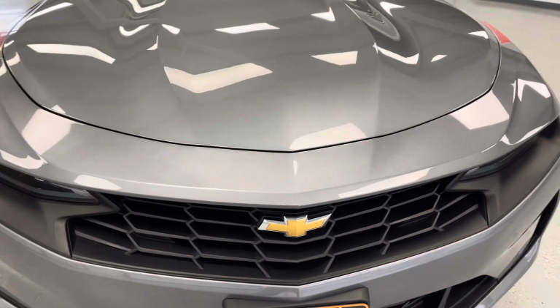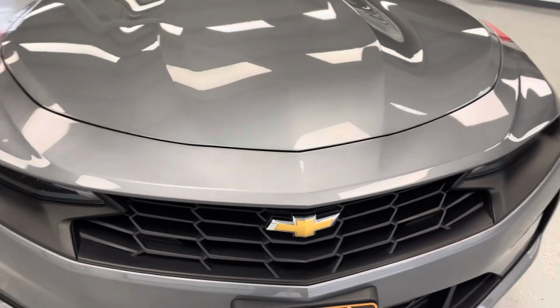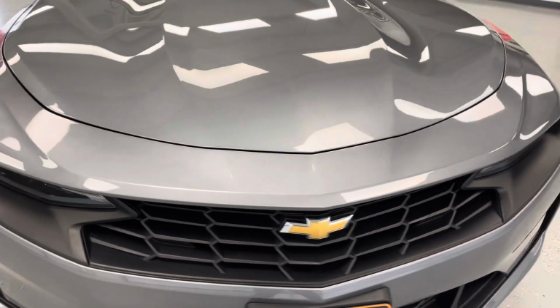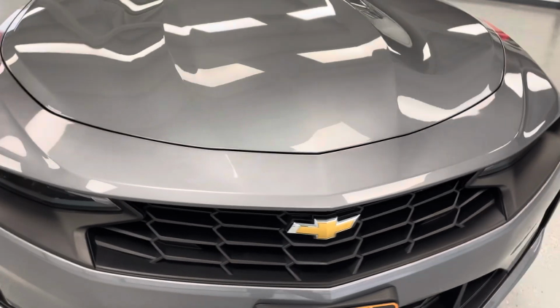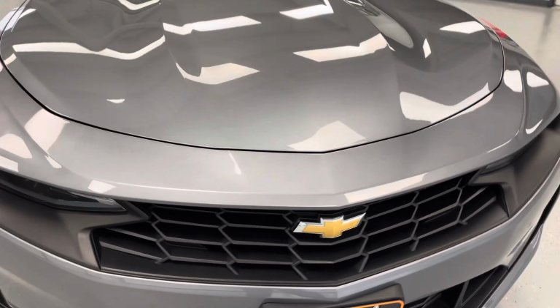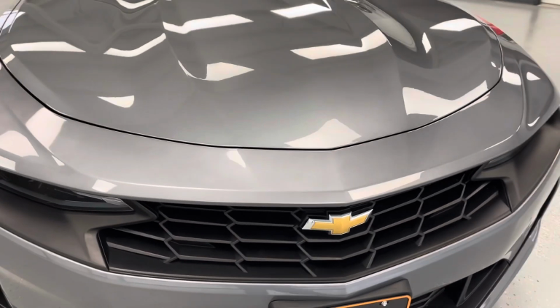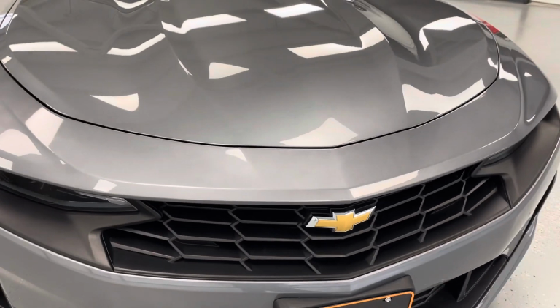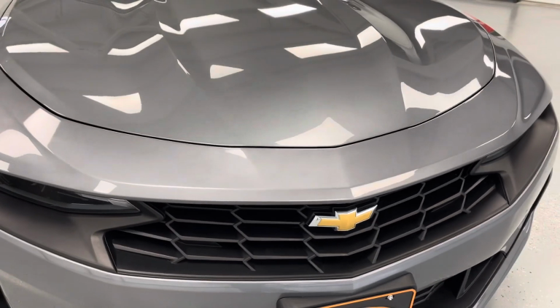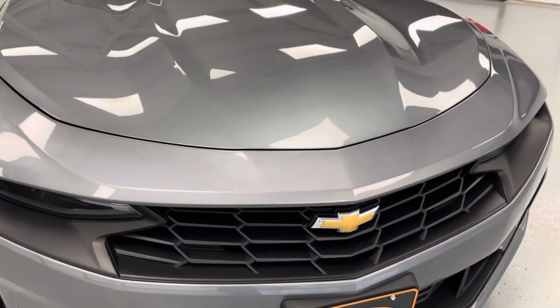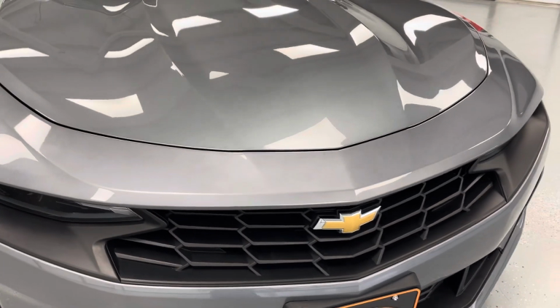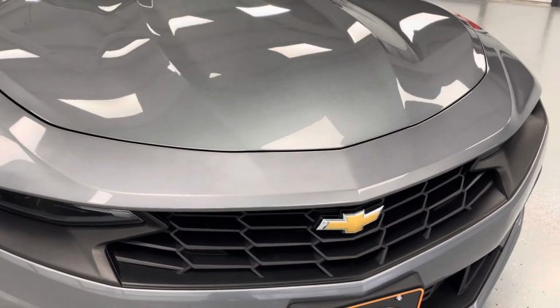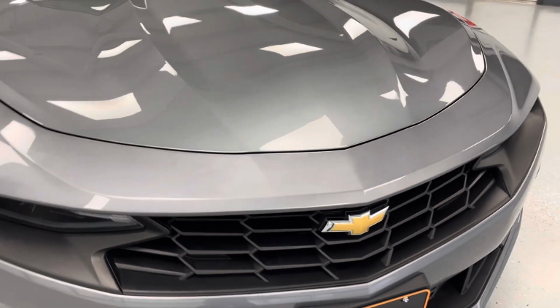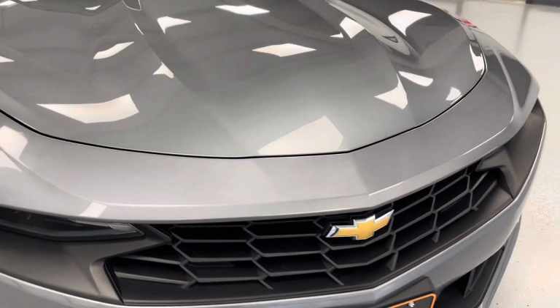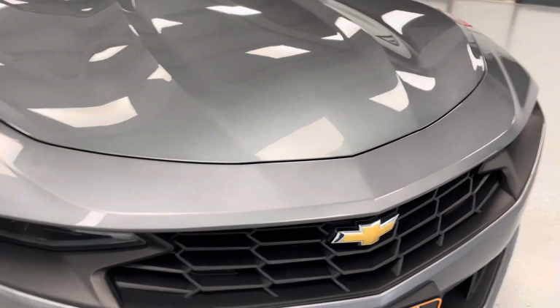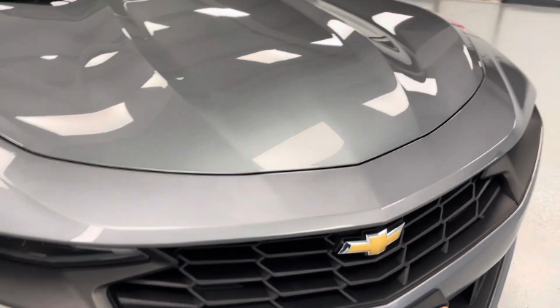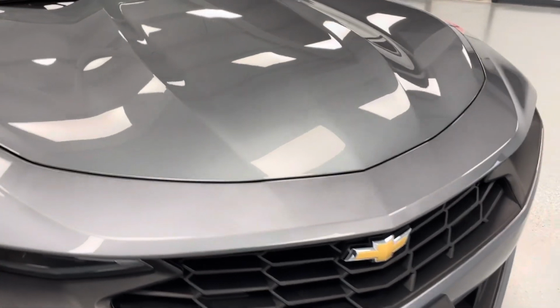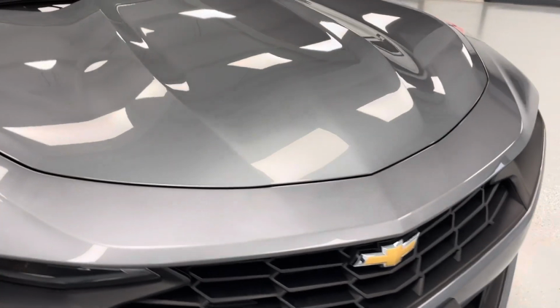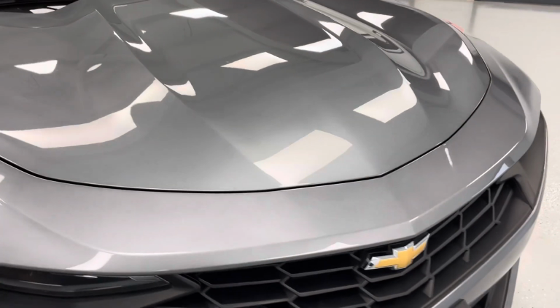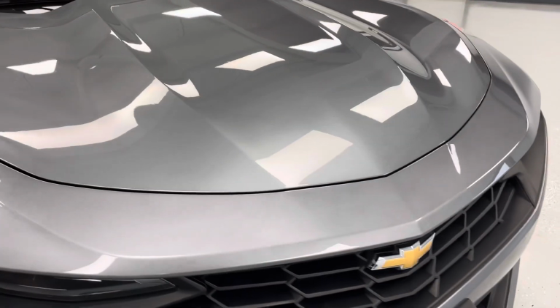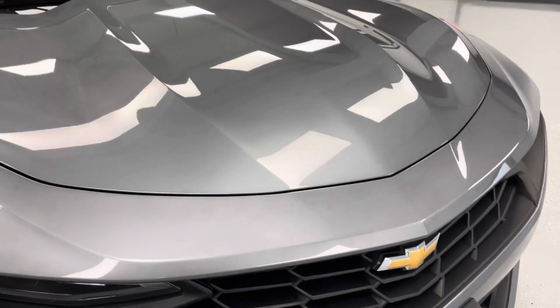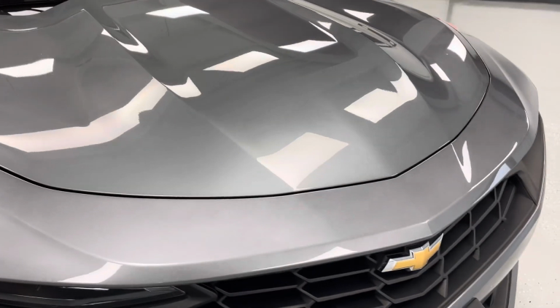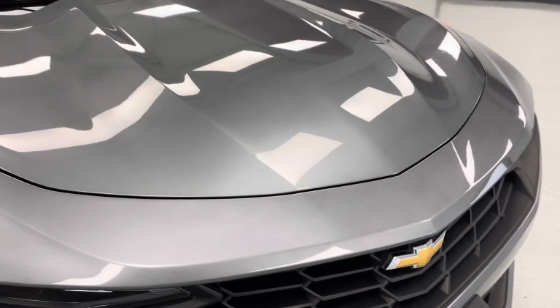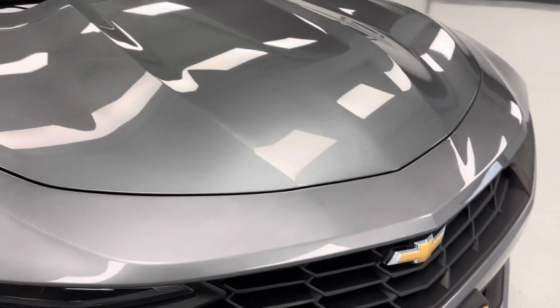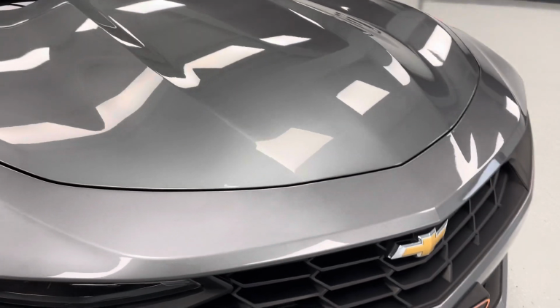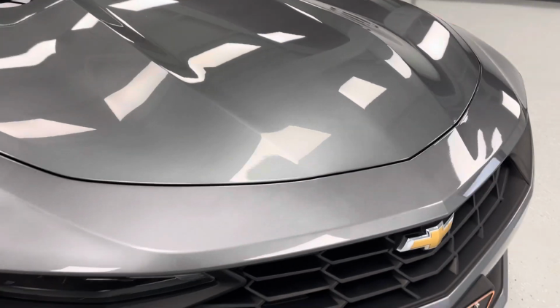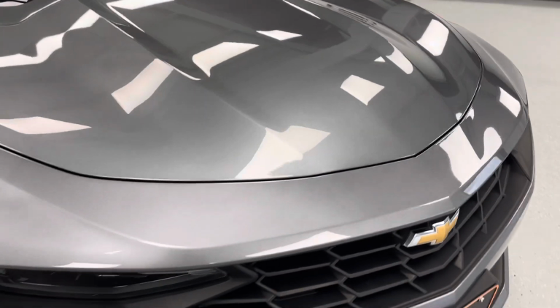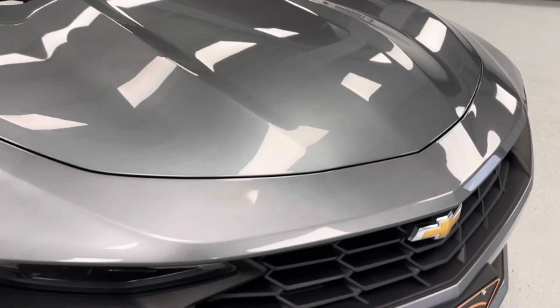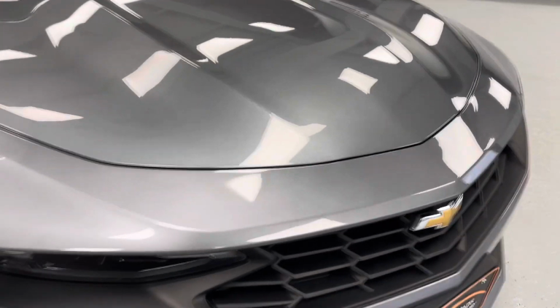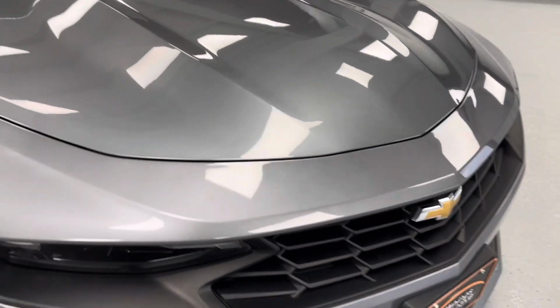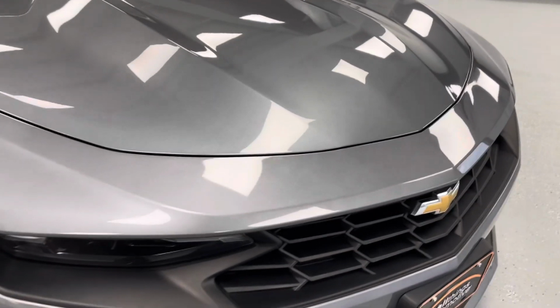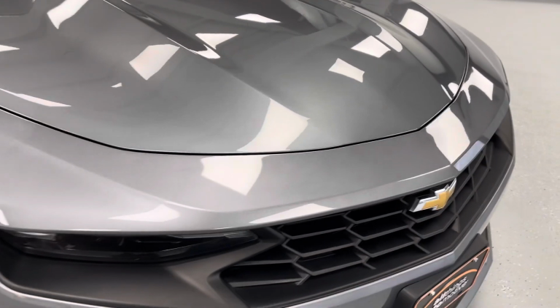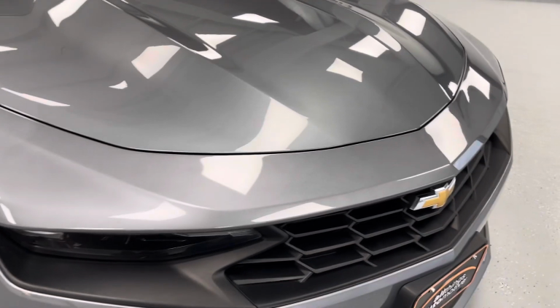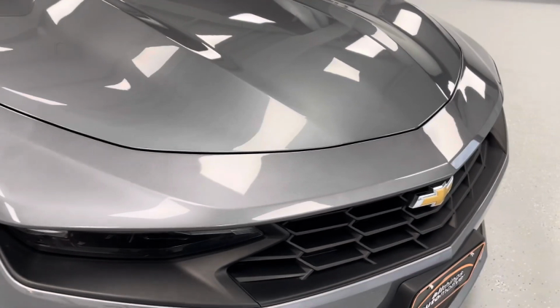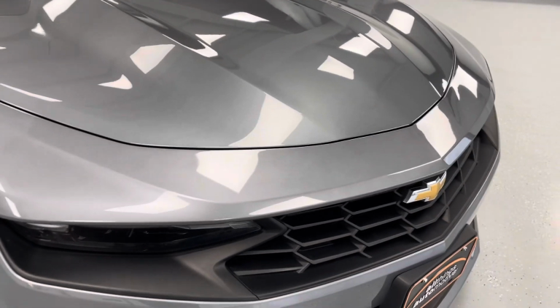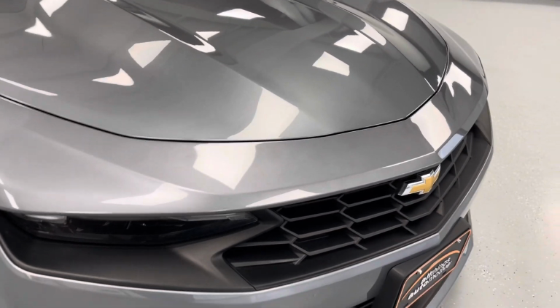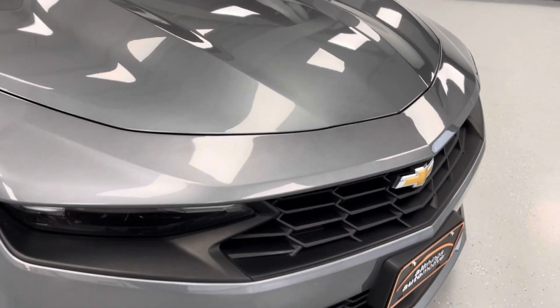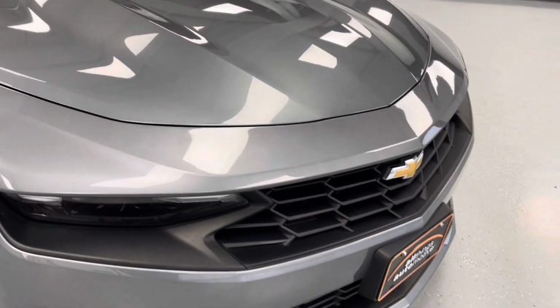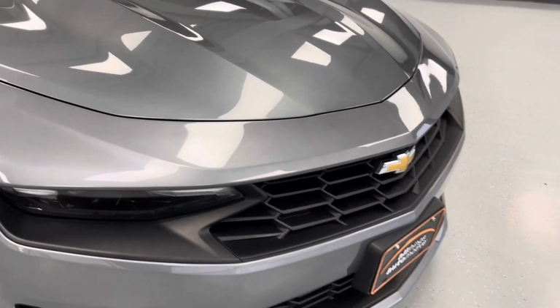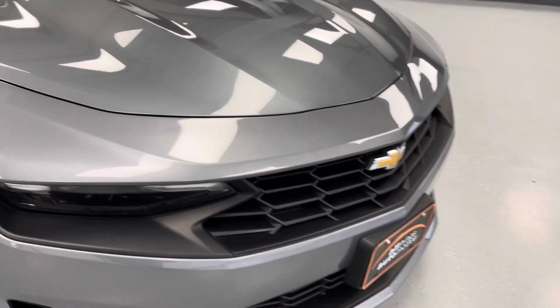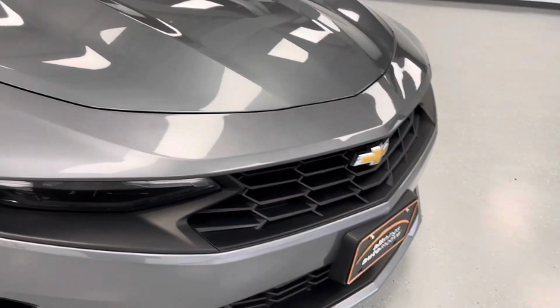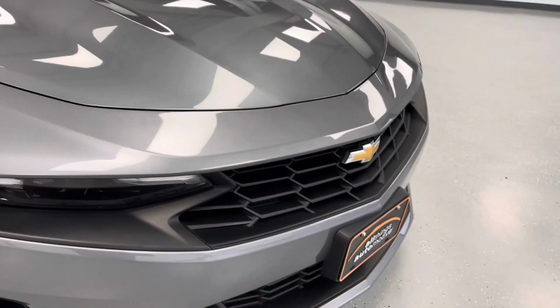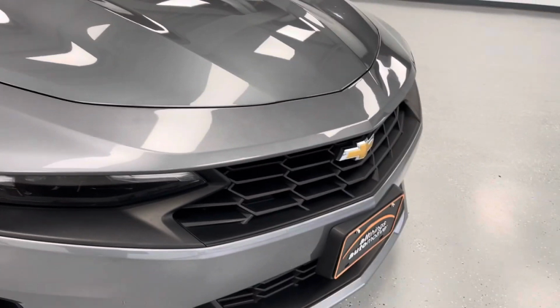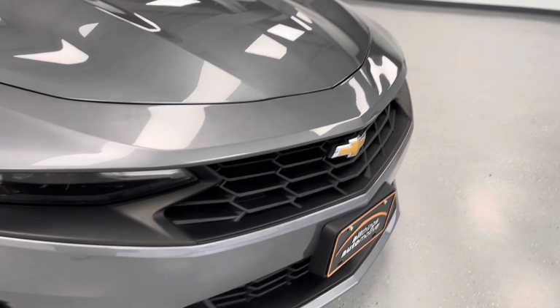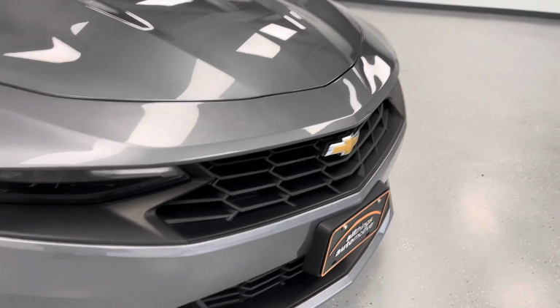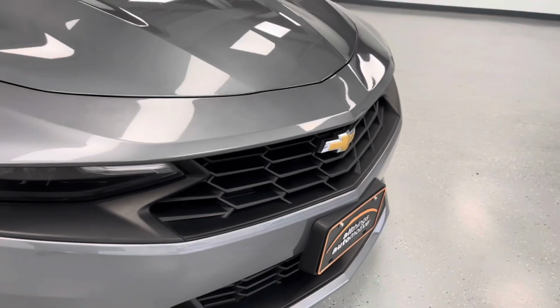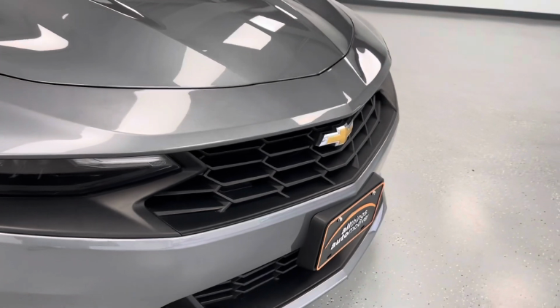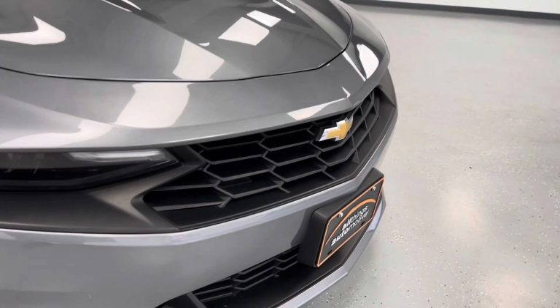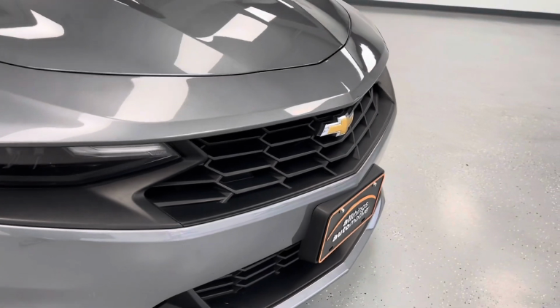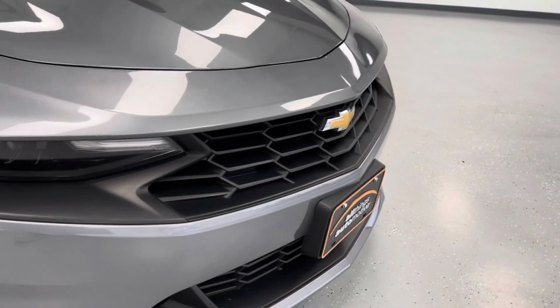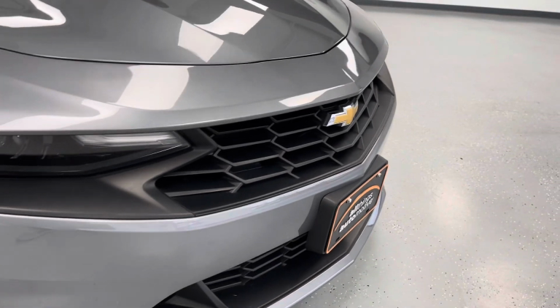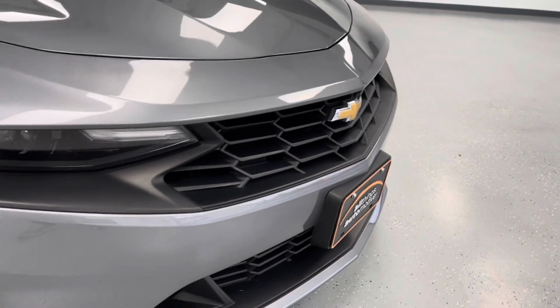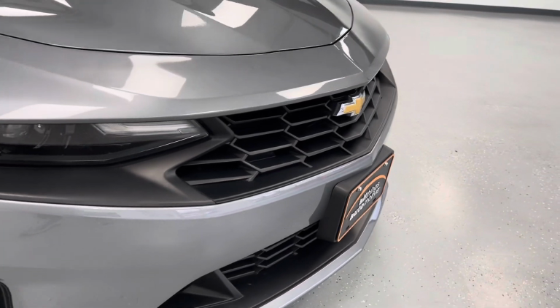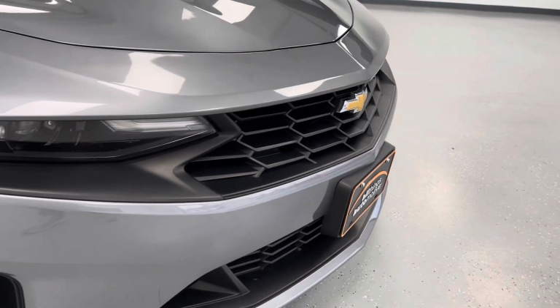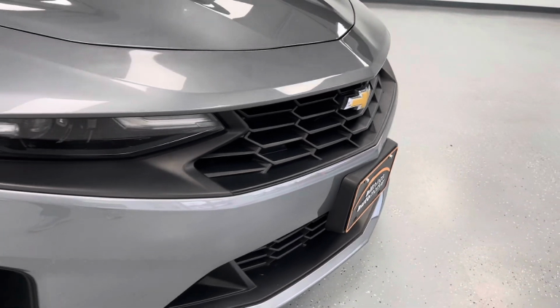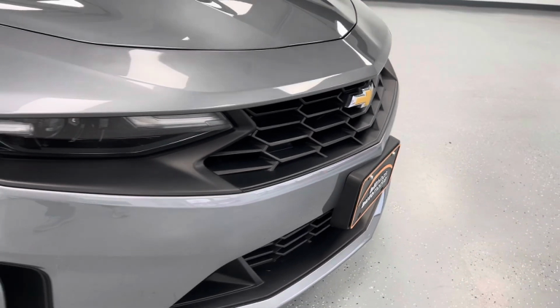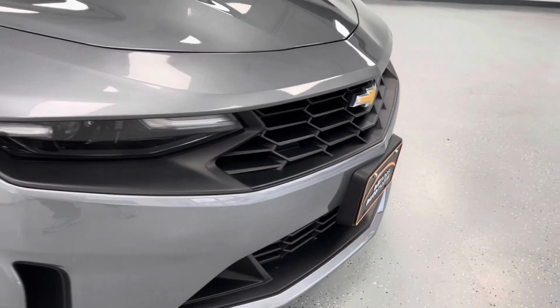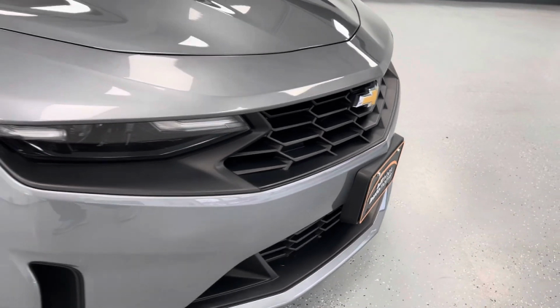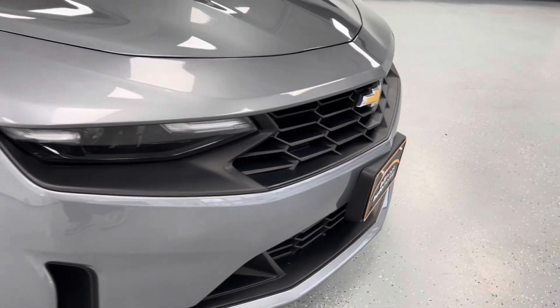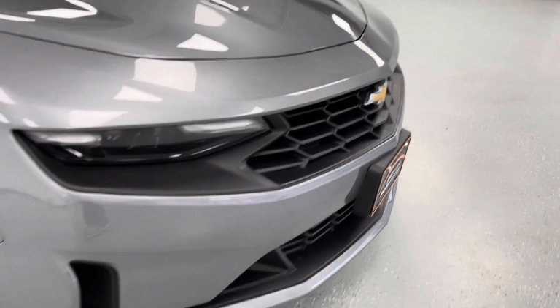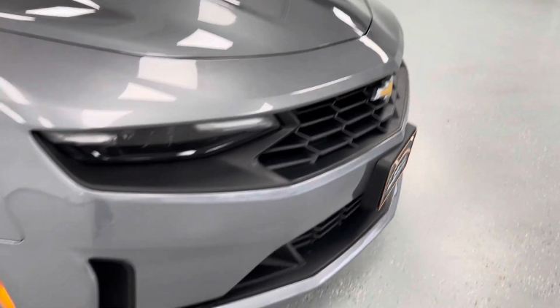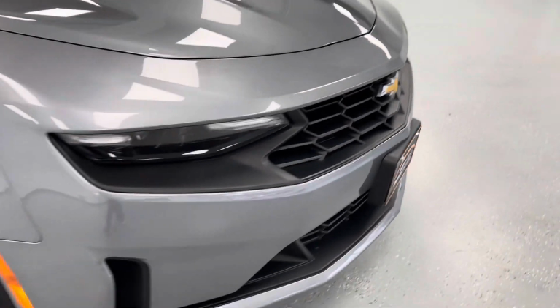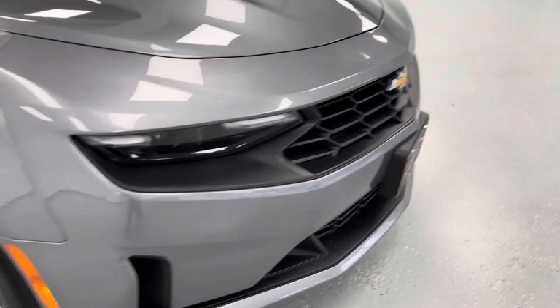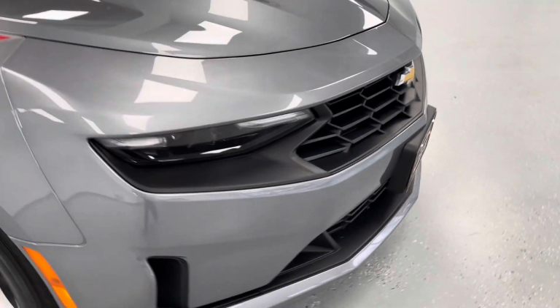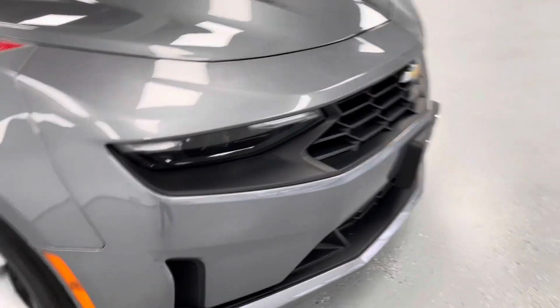As we get closer to the front of this vehicle, you'll notice it is a beautiful satin steel with bright chrome and black accents, as you'll be able to see there on the grille.